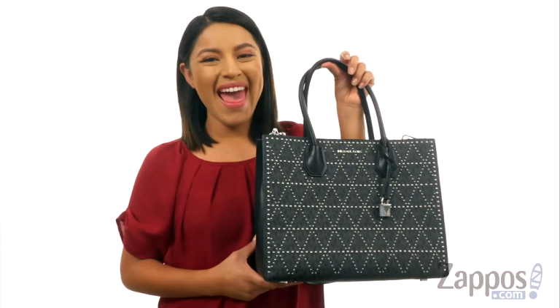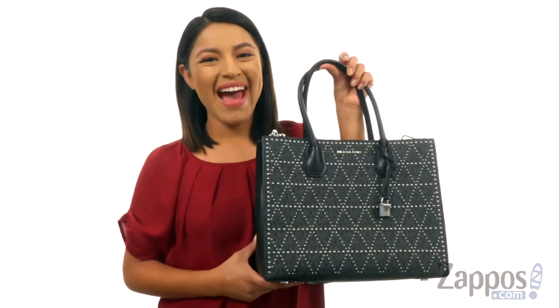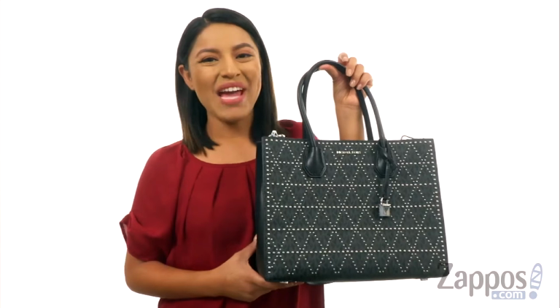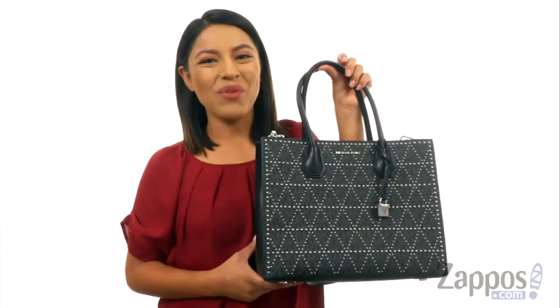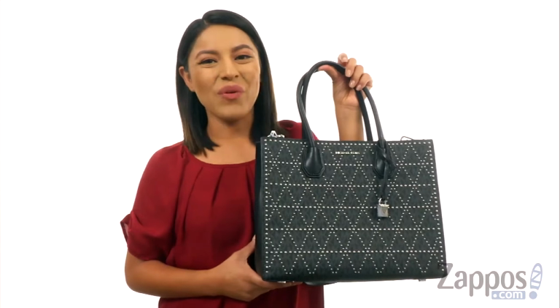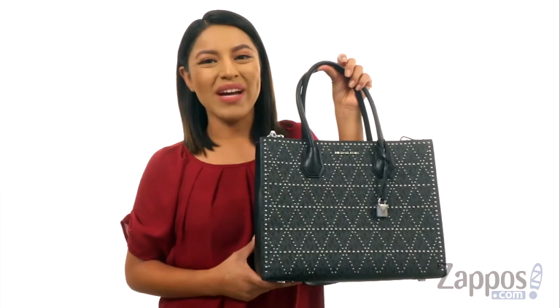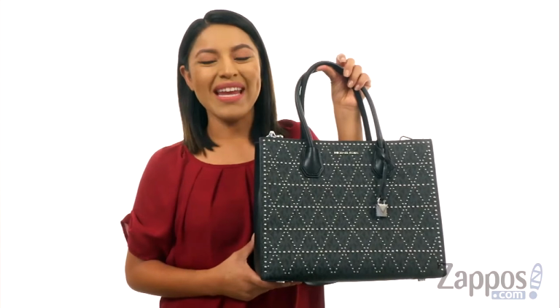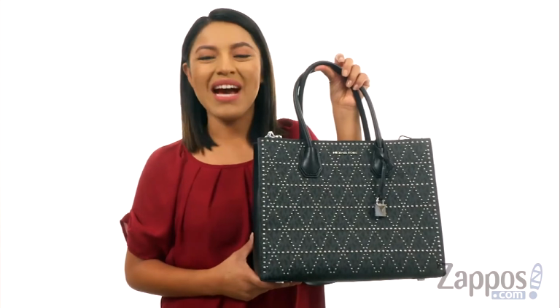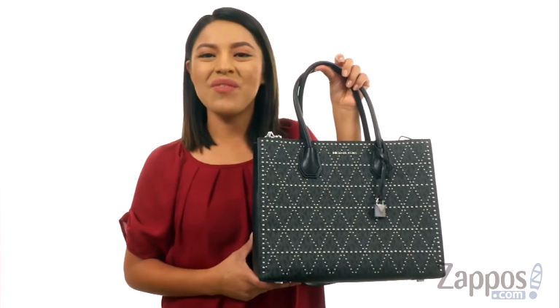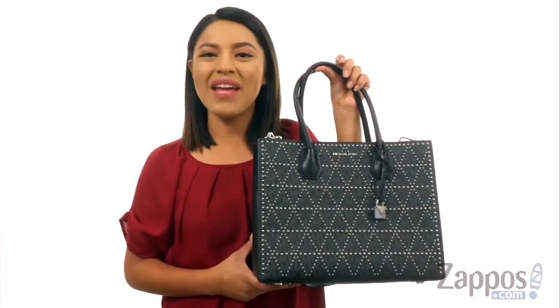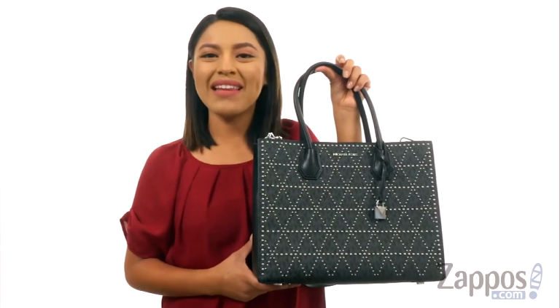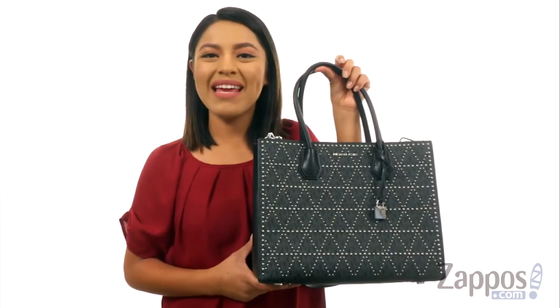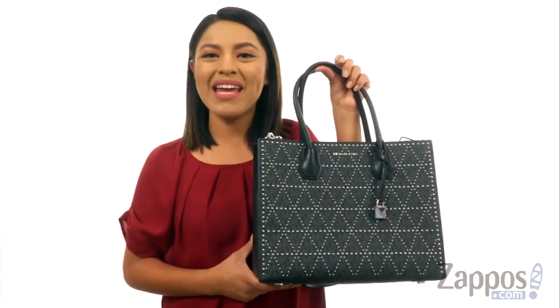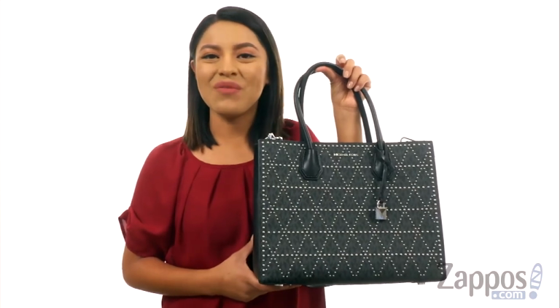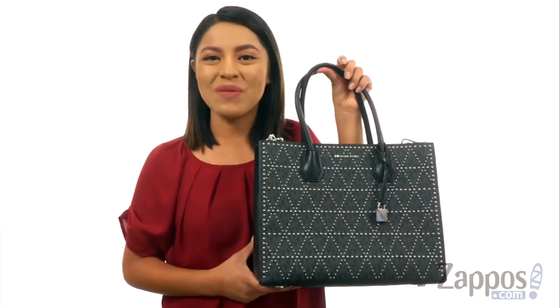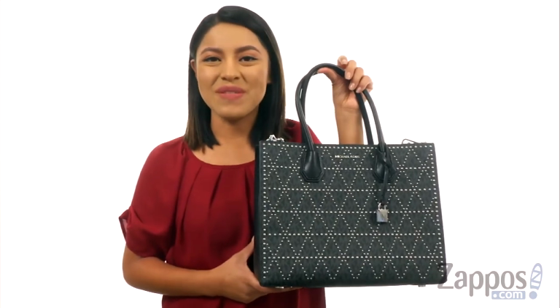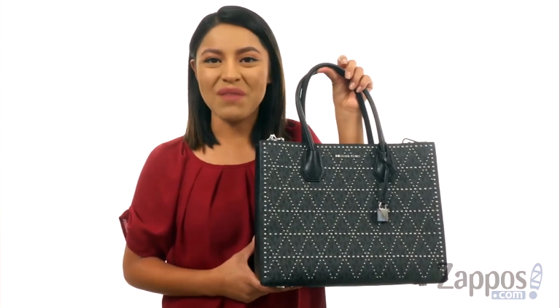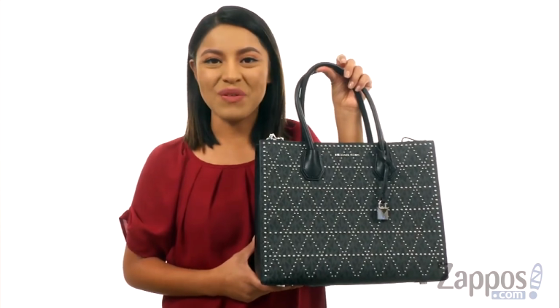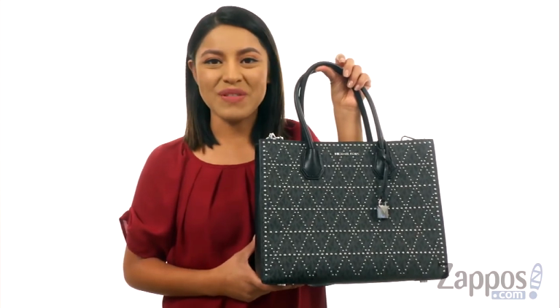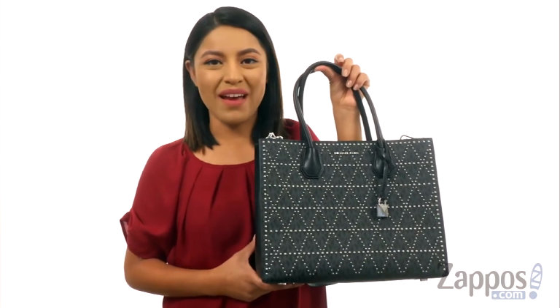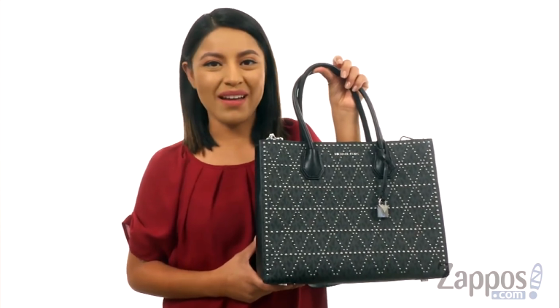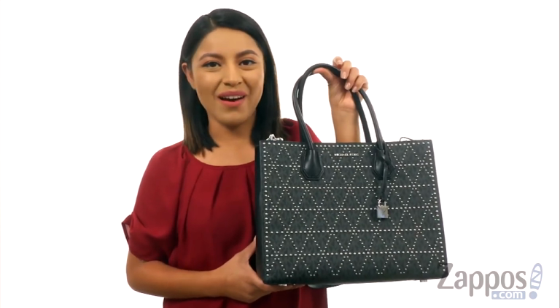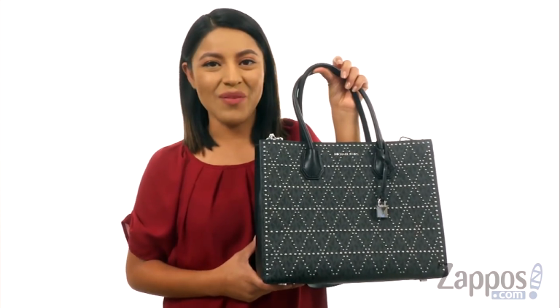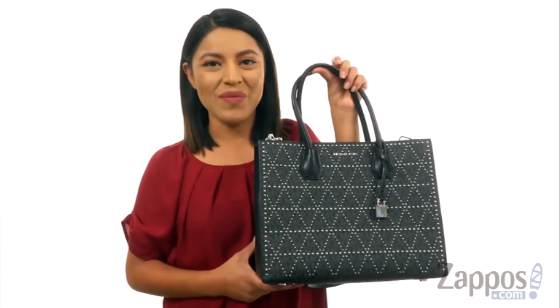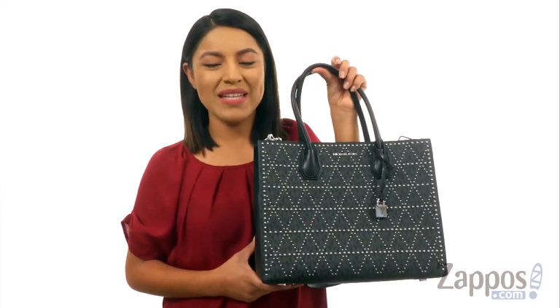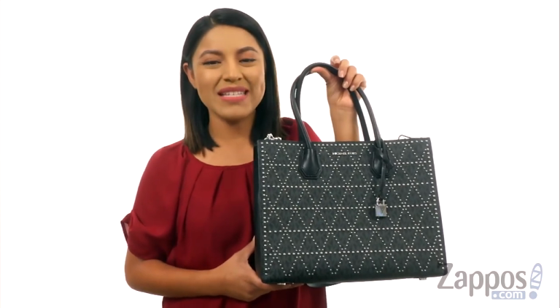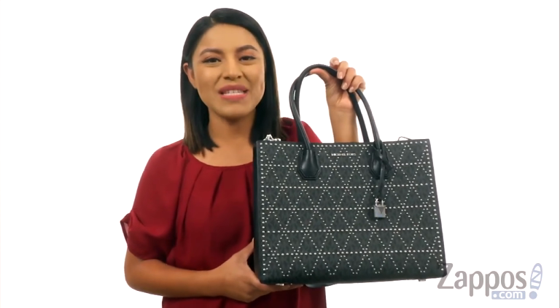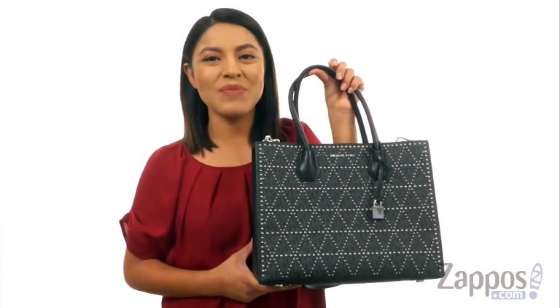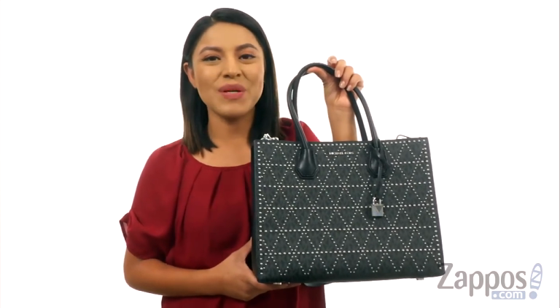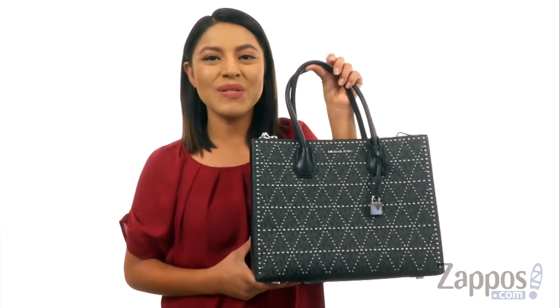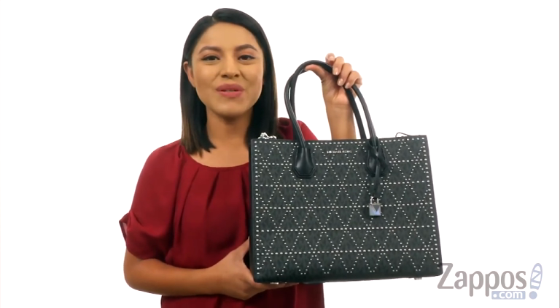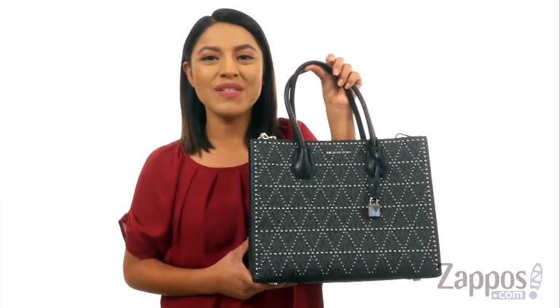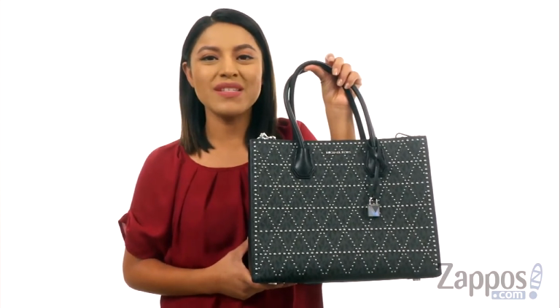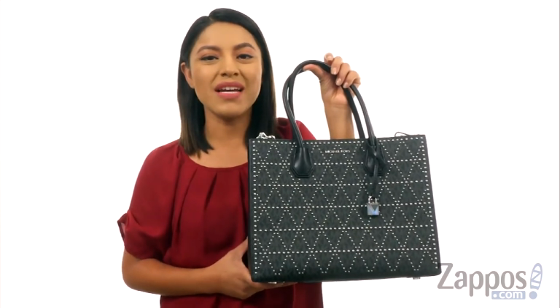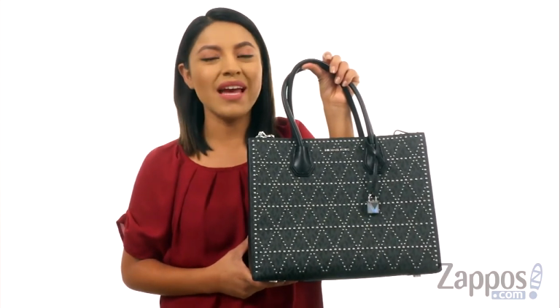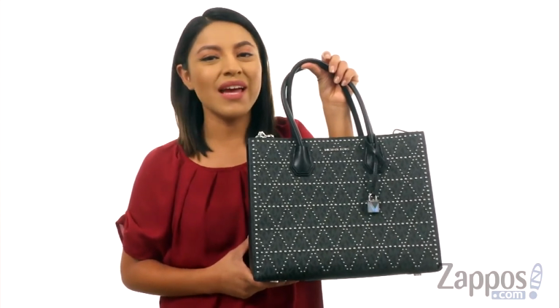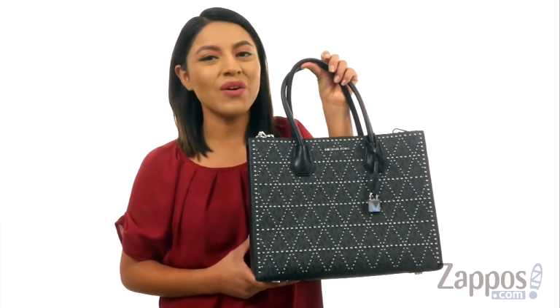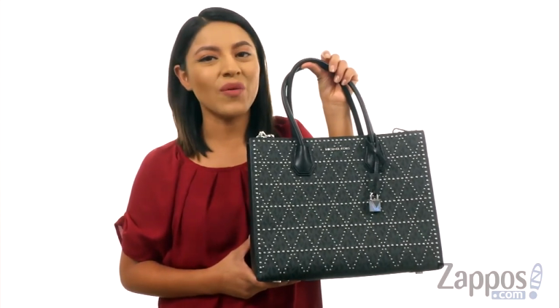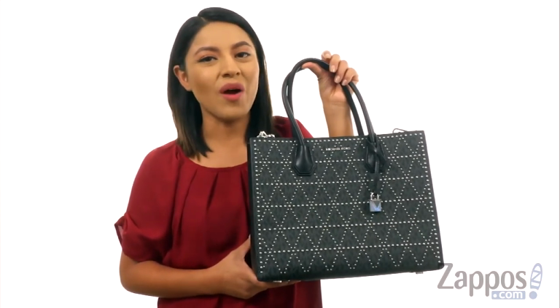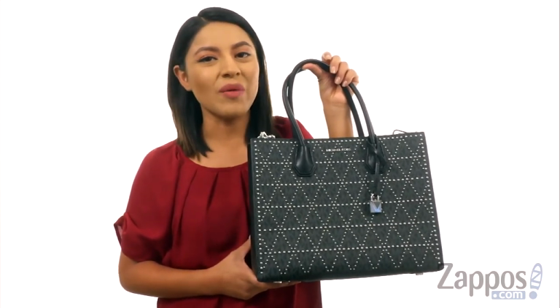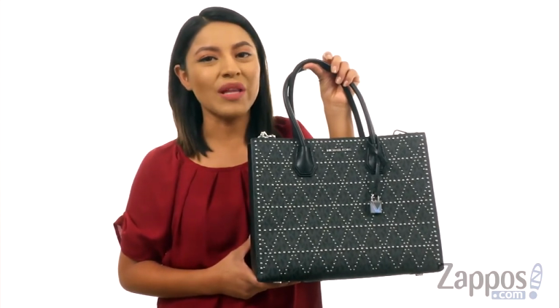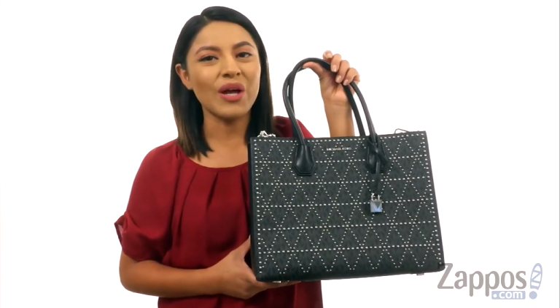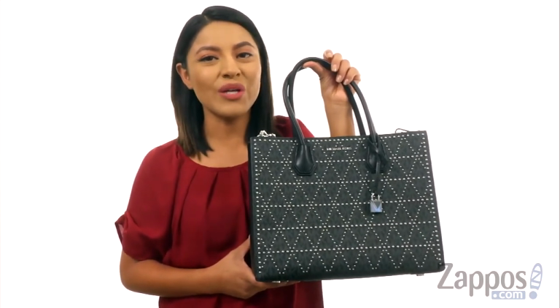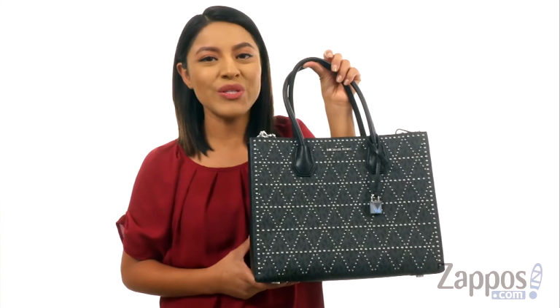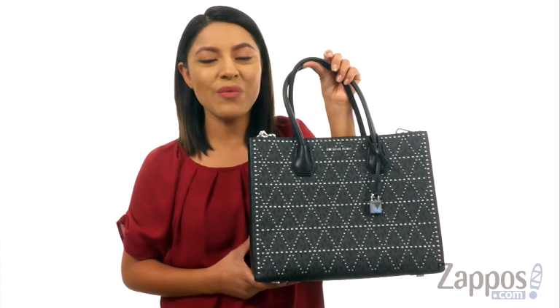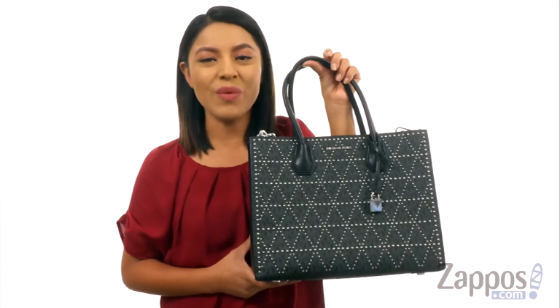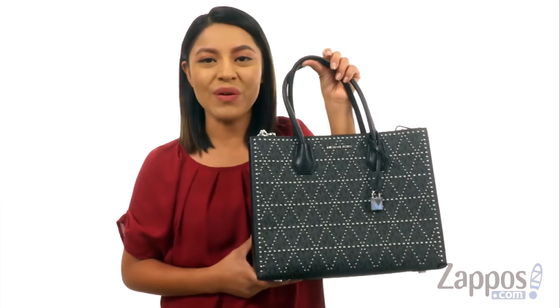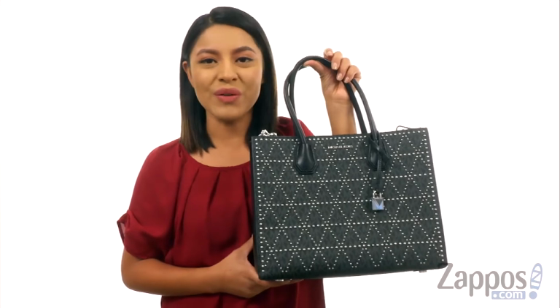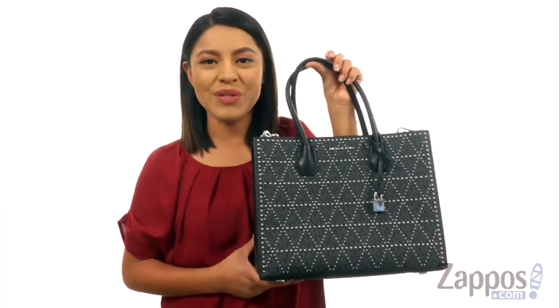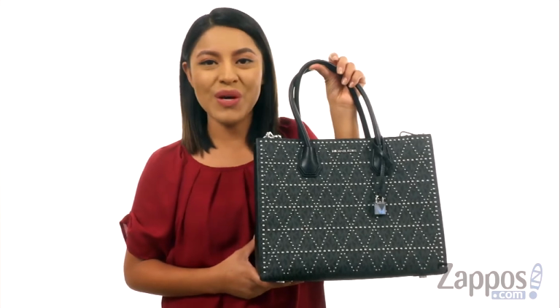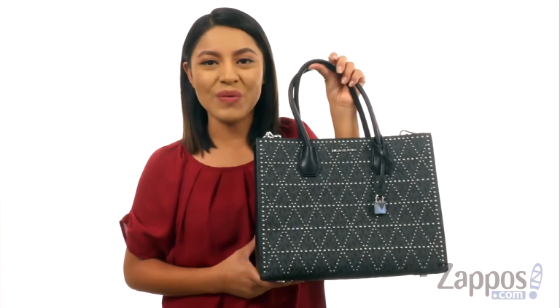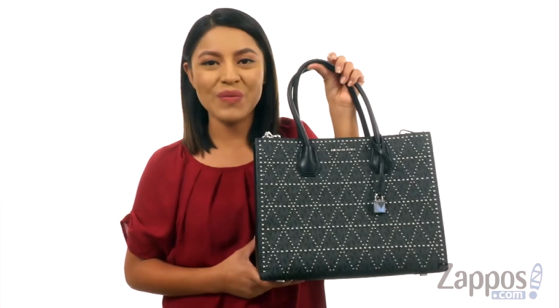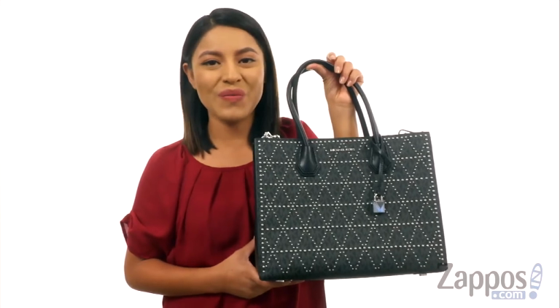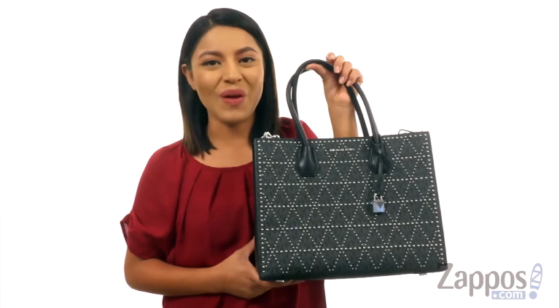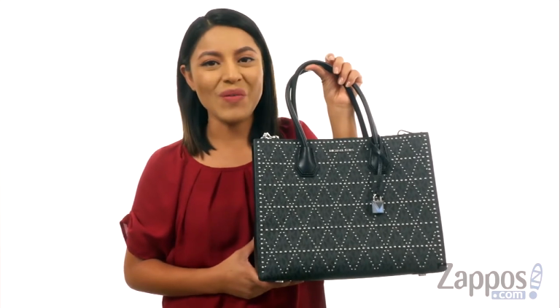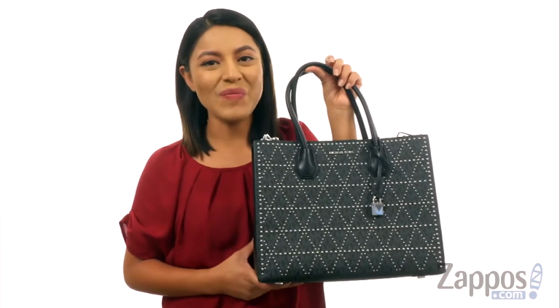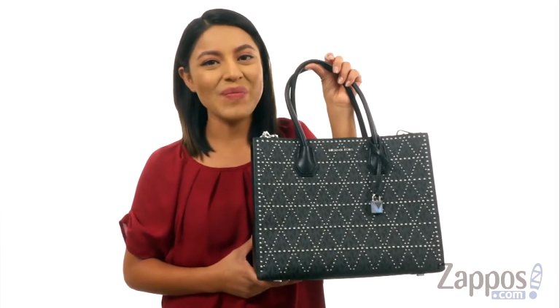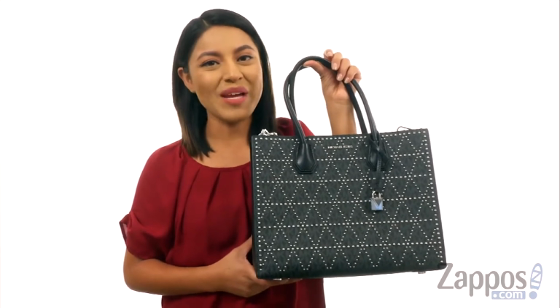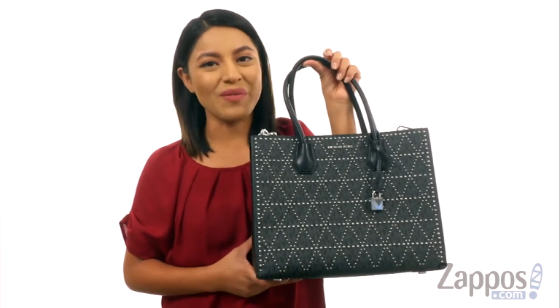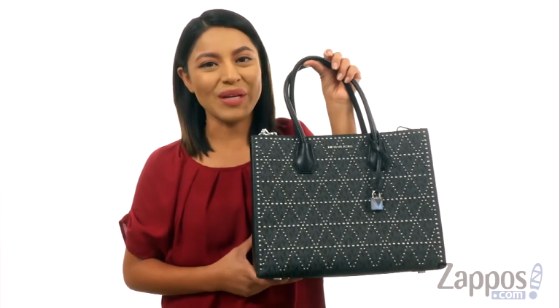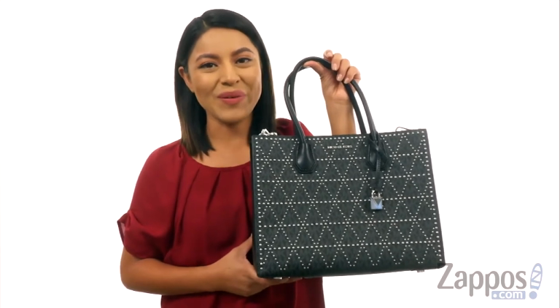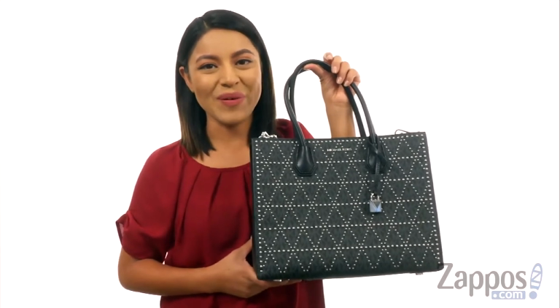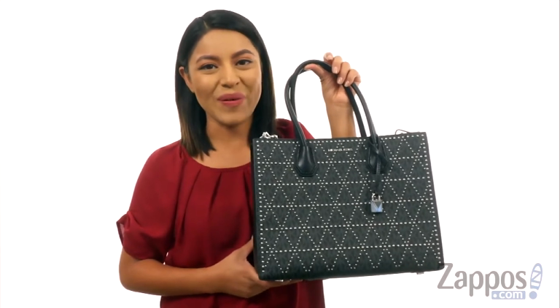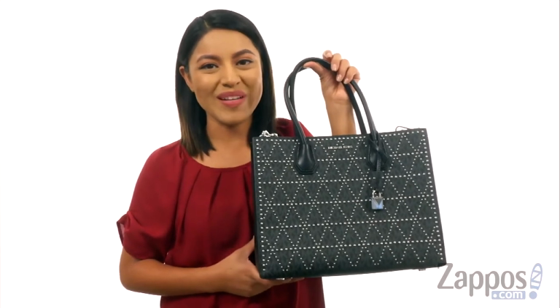Hi everyone, I'm Nellie and I'm from Zappos.com. This is Mercer's stud and grommet large convertible tote from Michael Michael Kors.